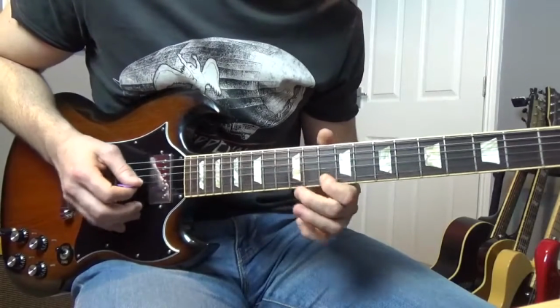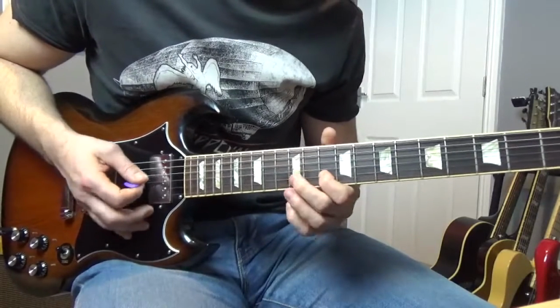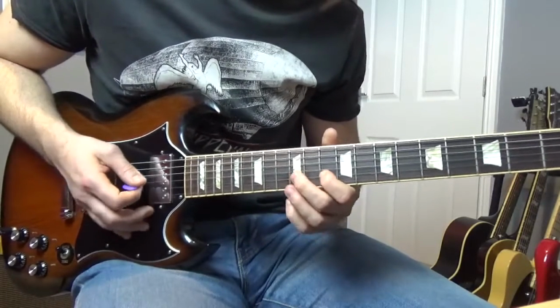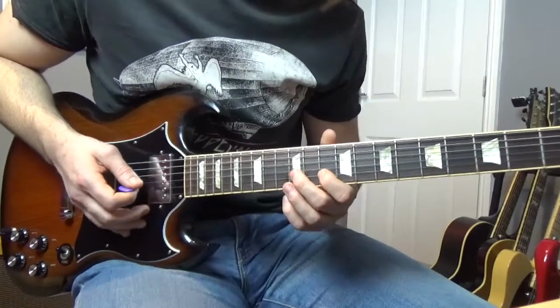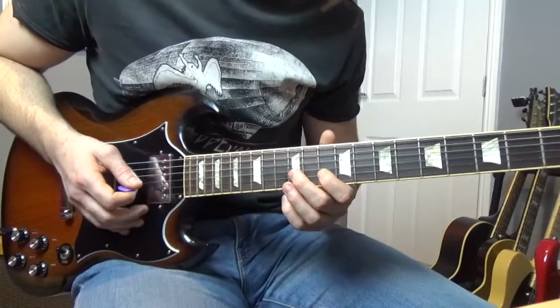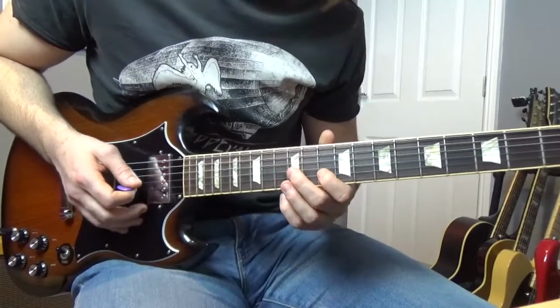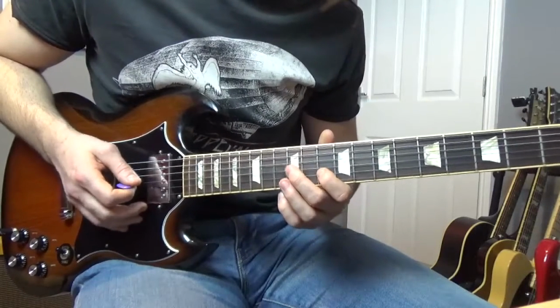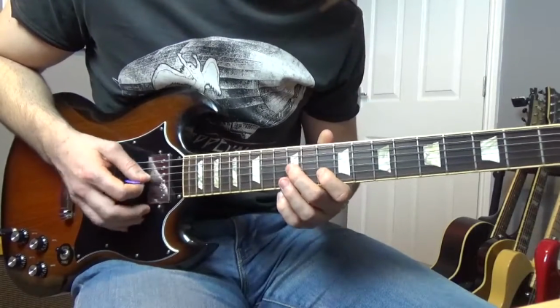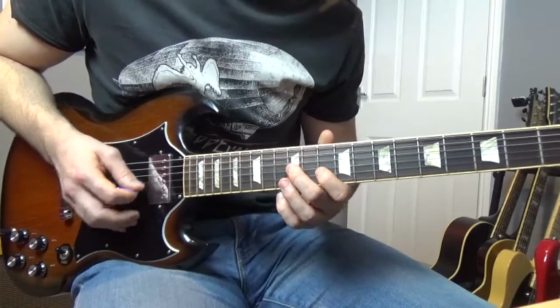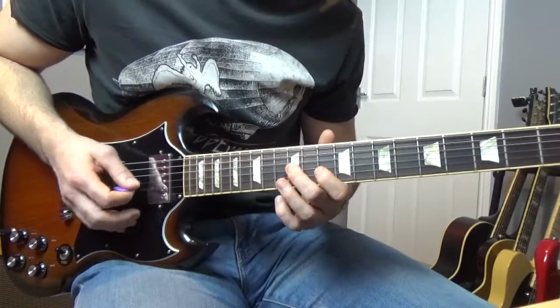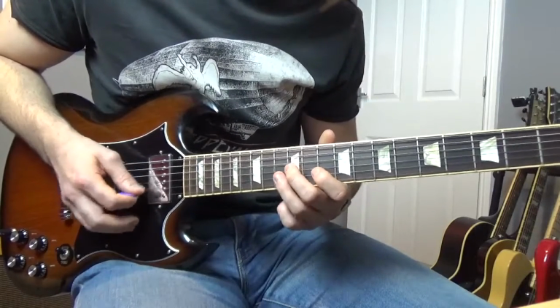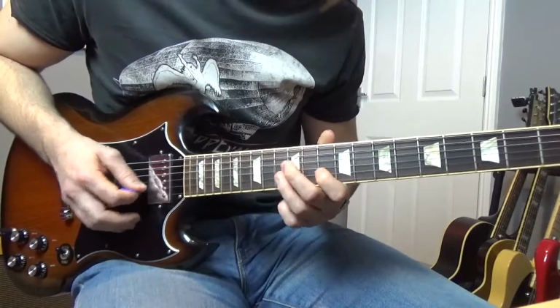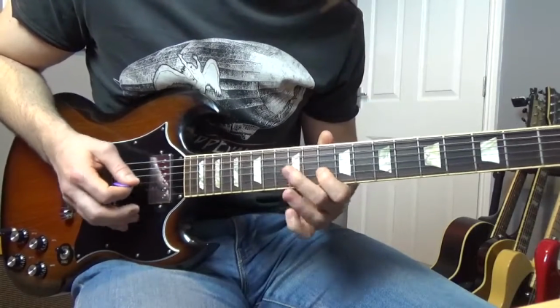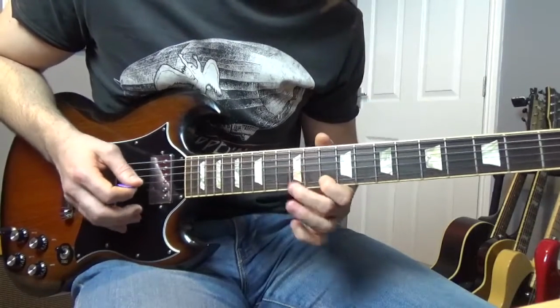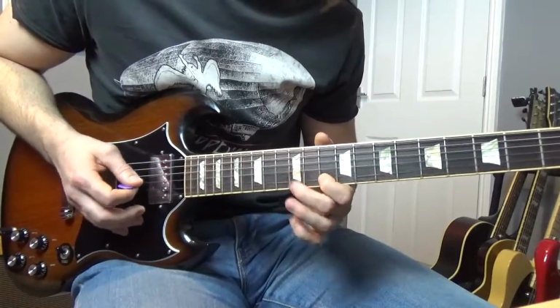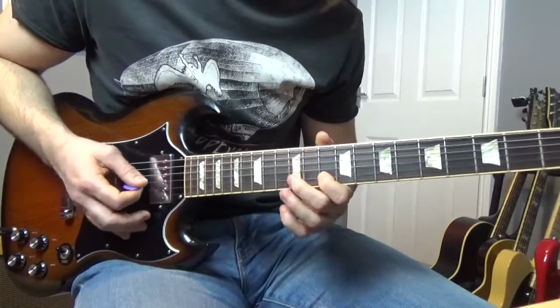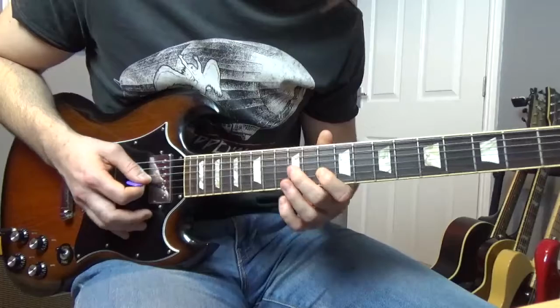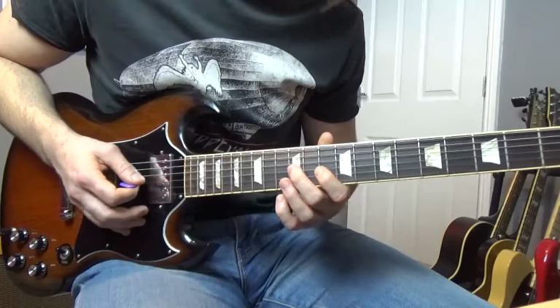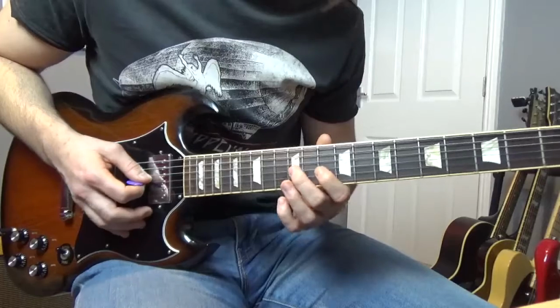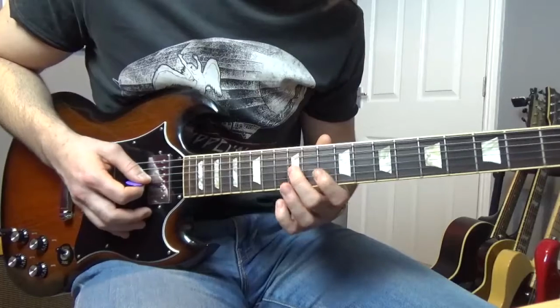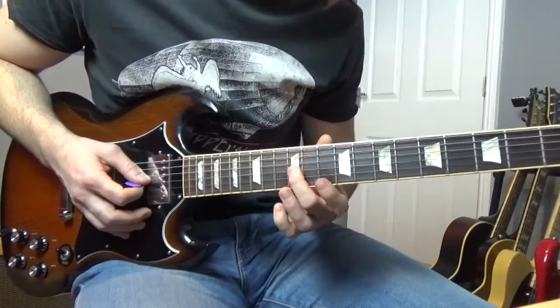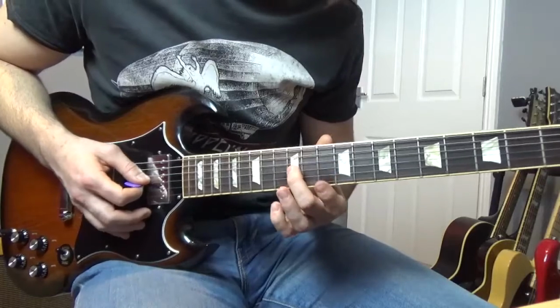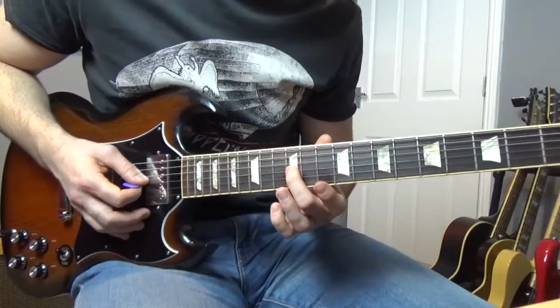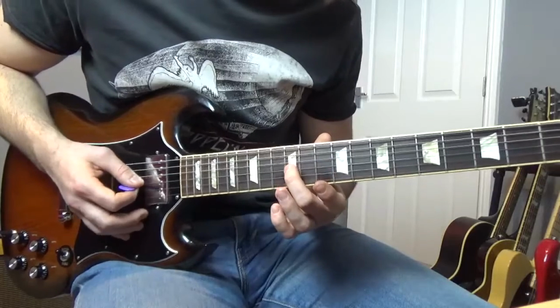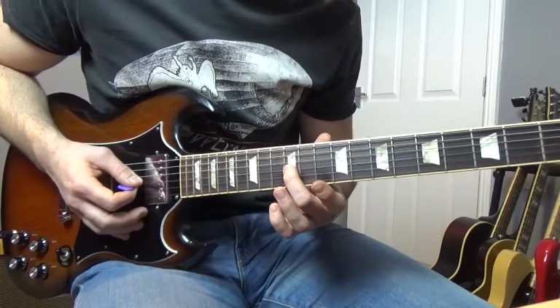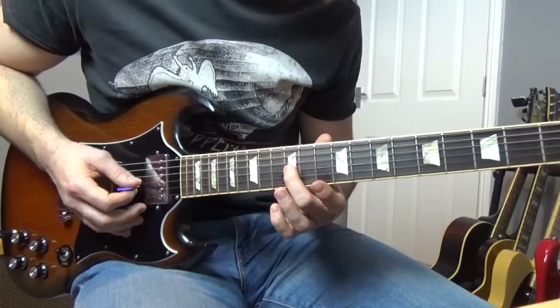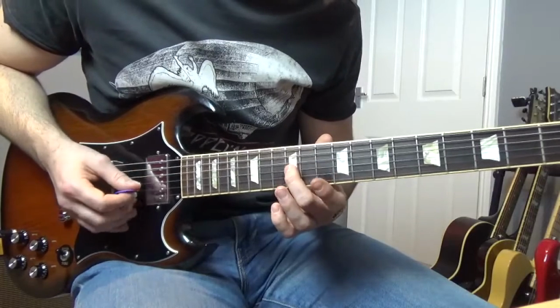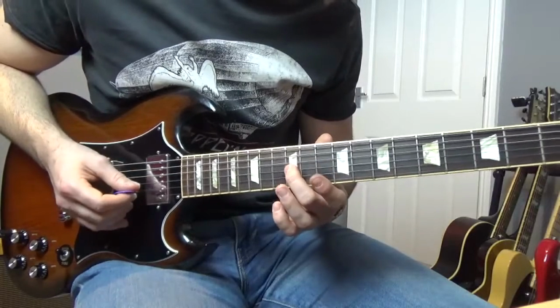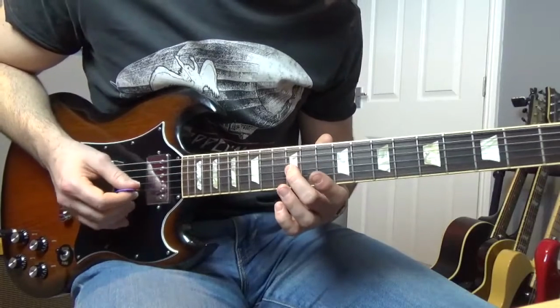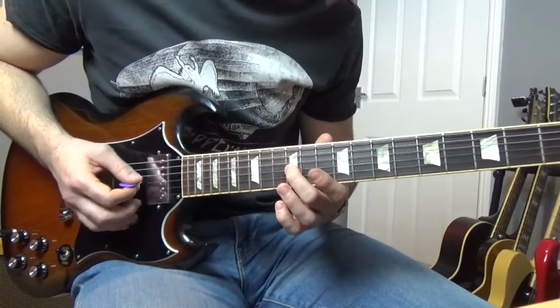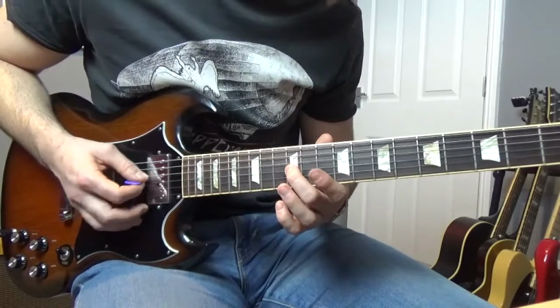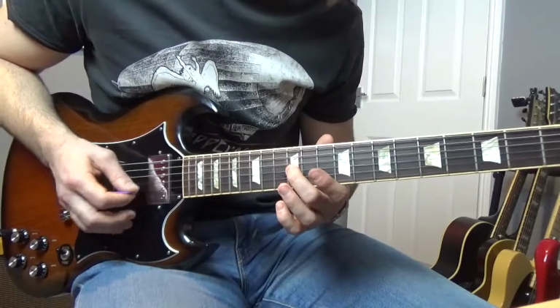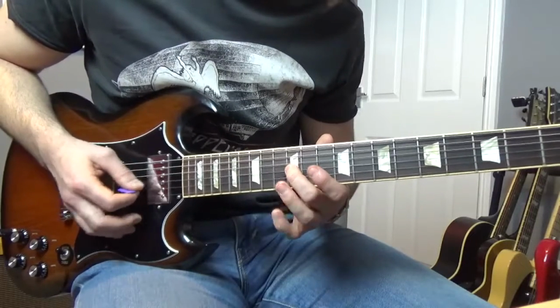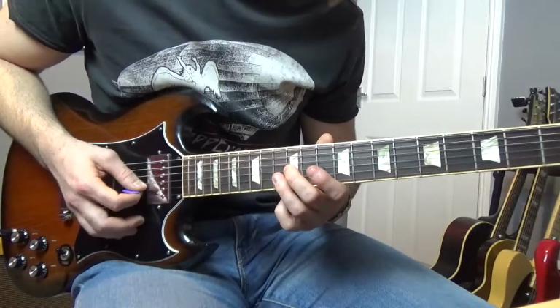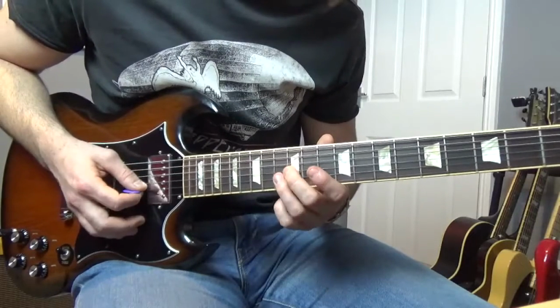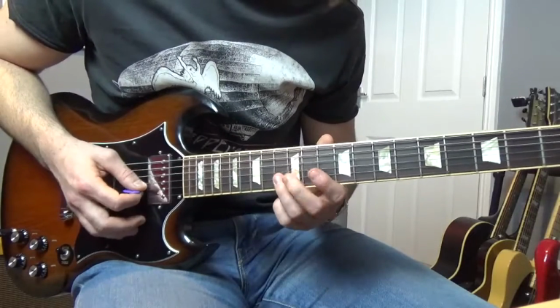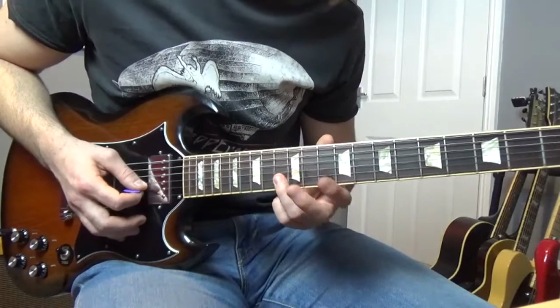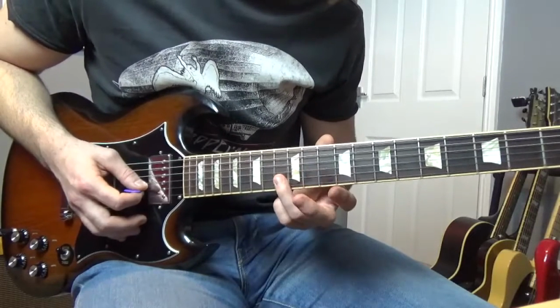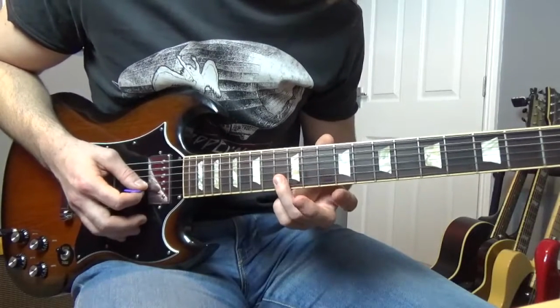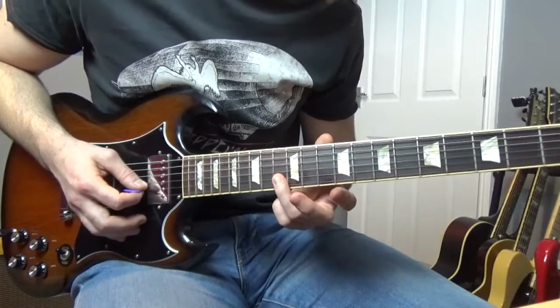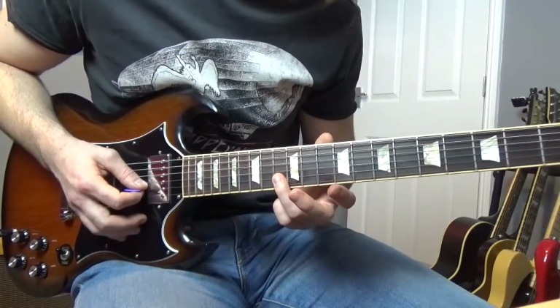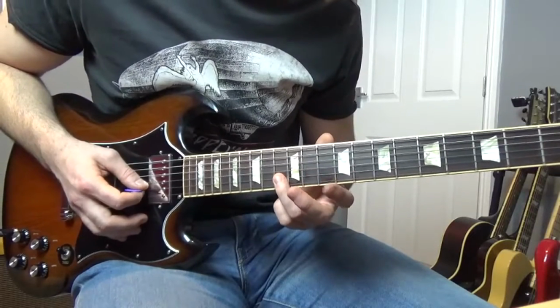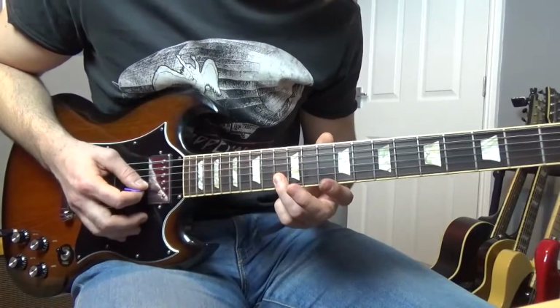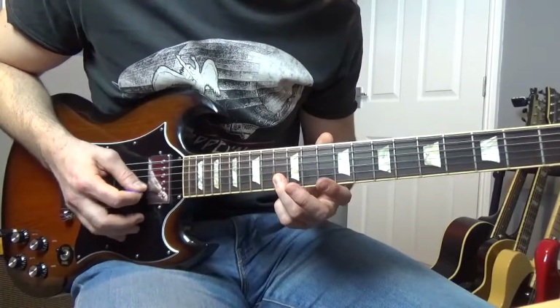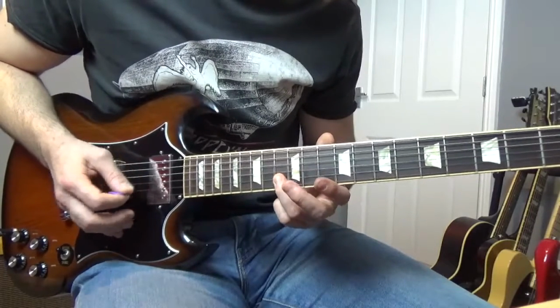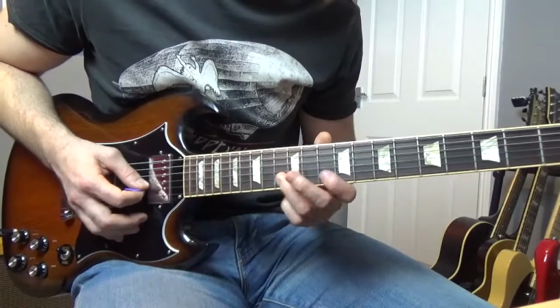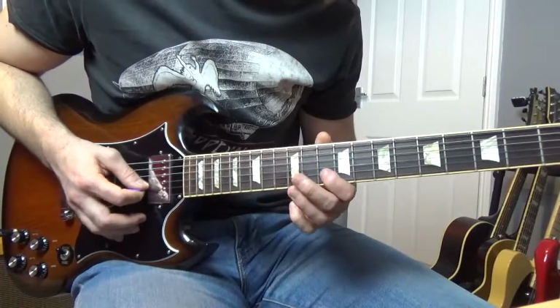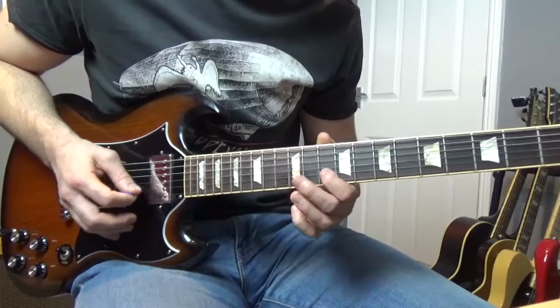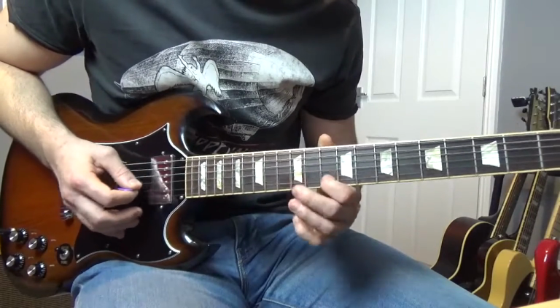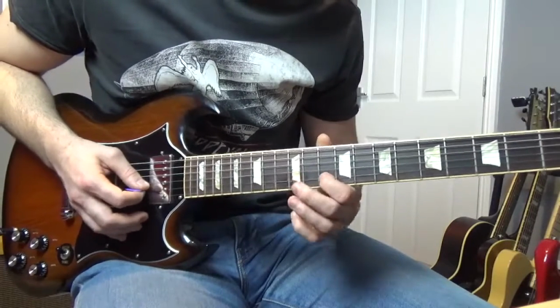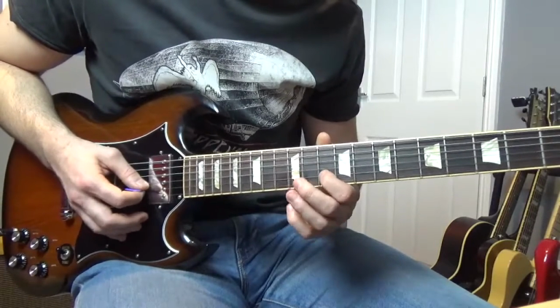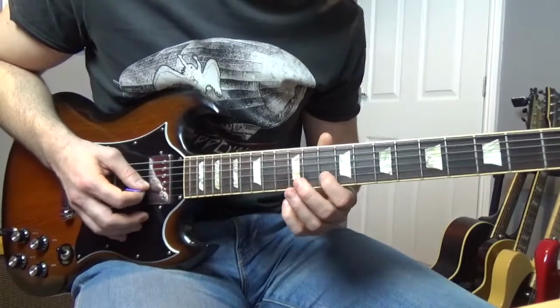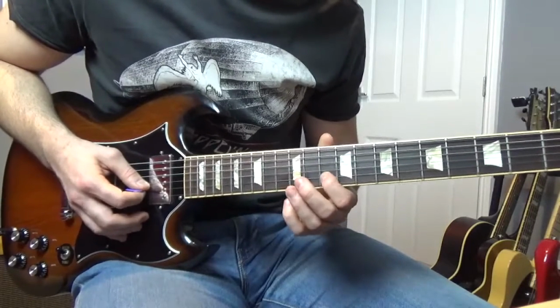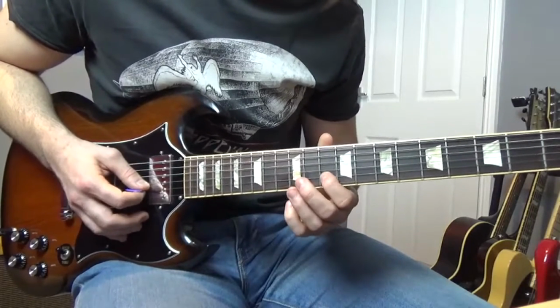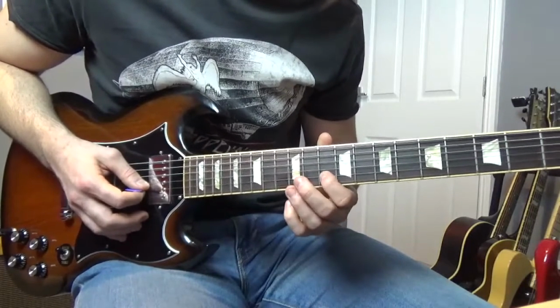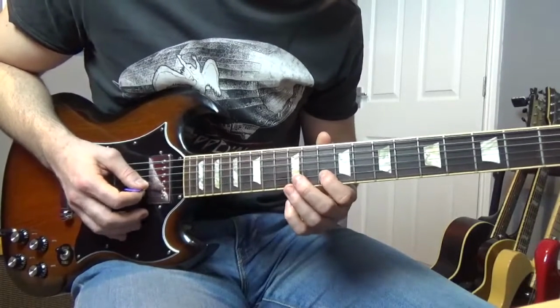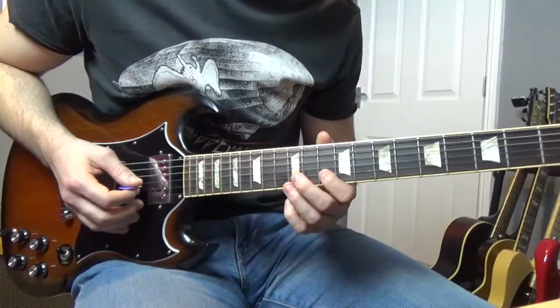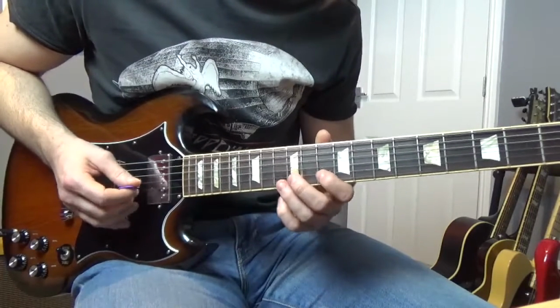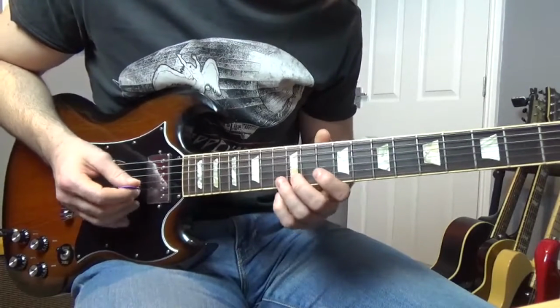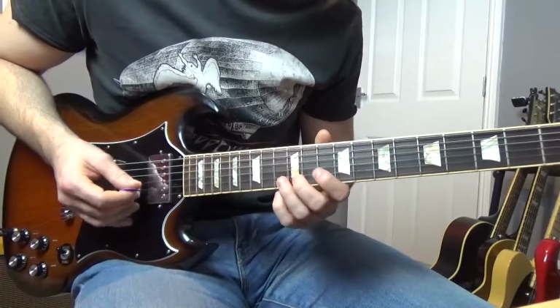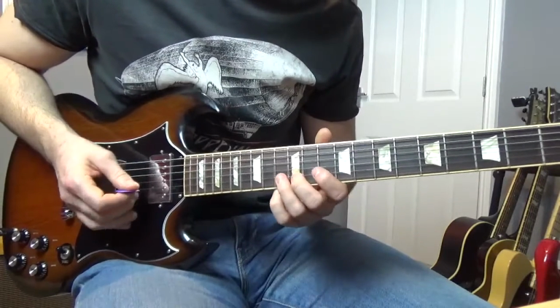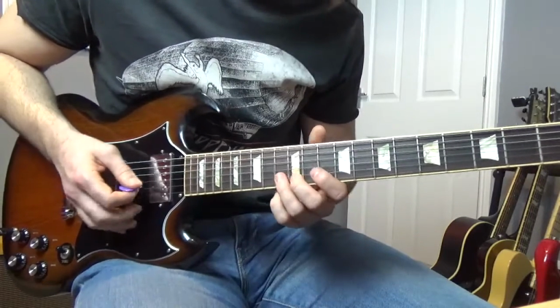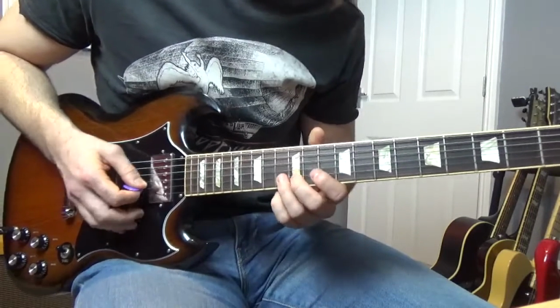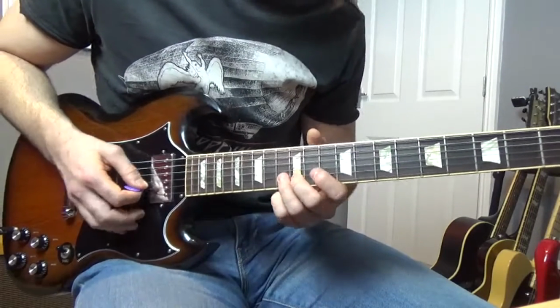Then we're going to go — that's going to be the twelfth of the G, thirteenth of the B, tenth of the B. That little part goes like that.